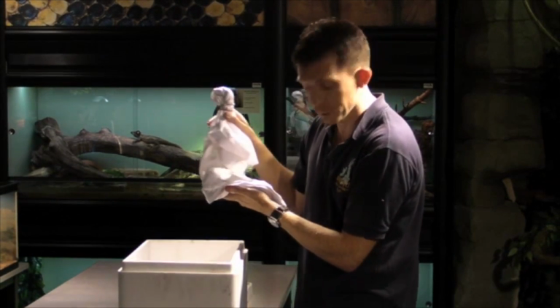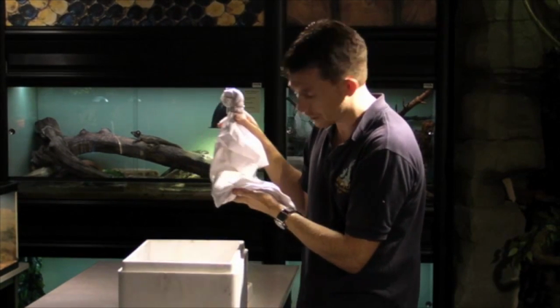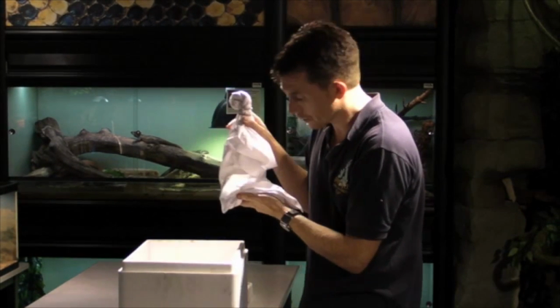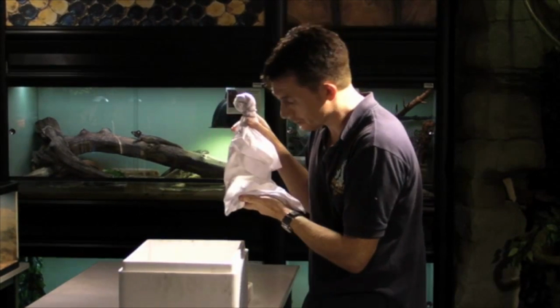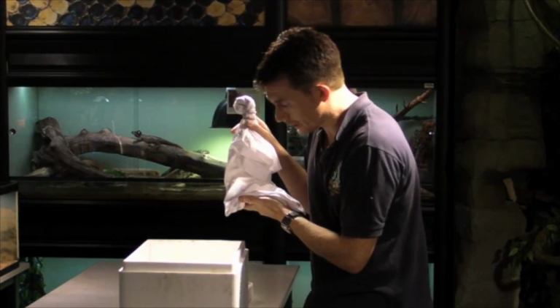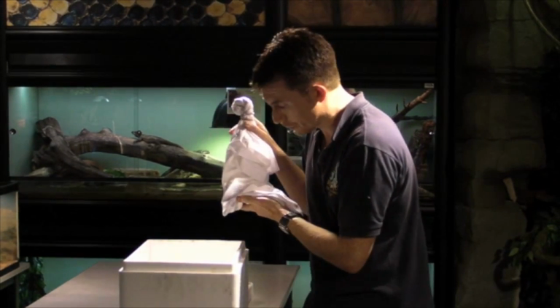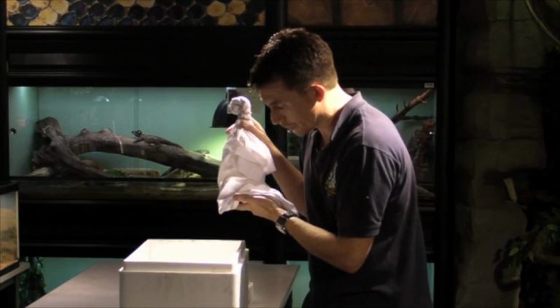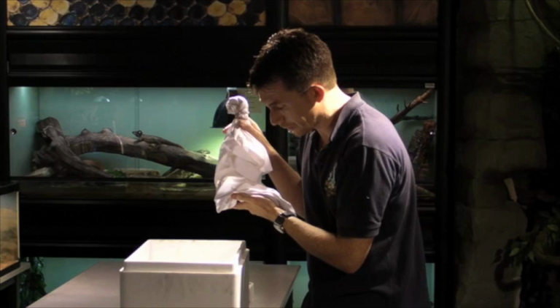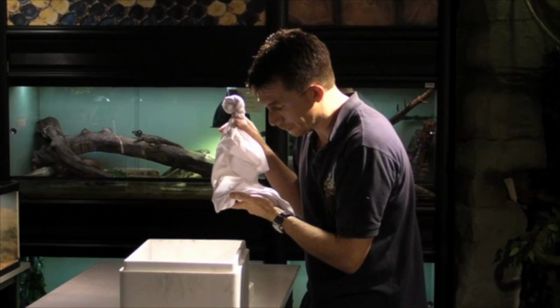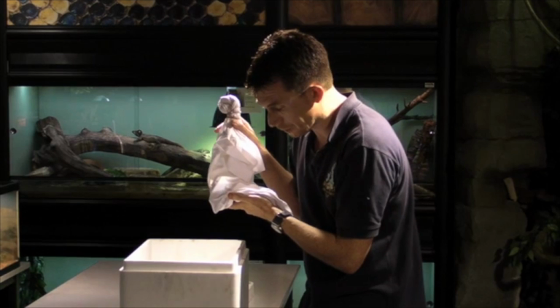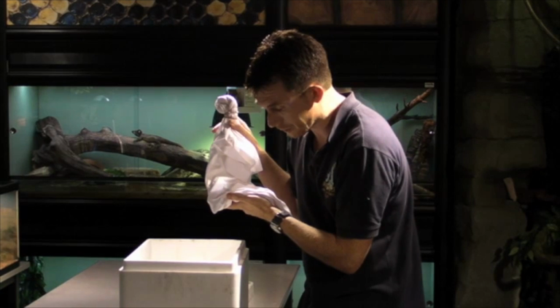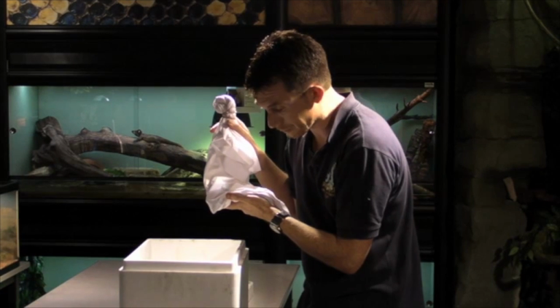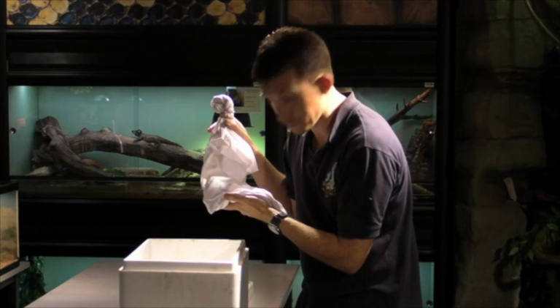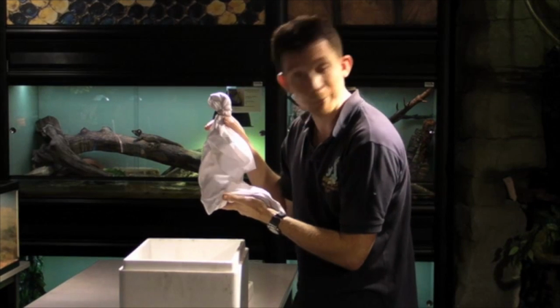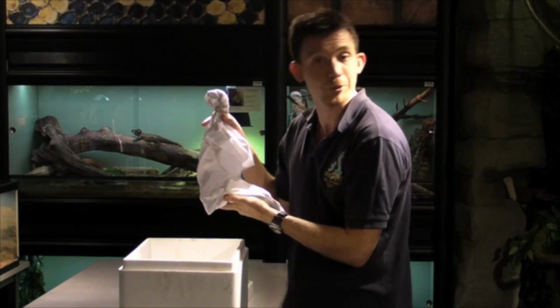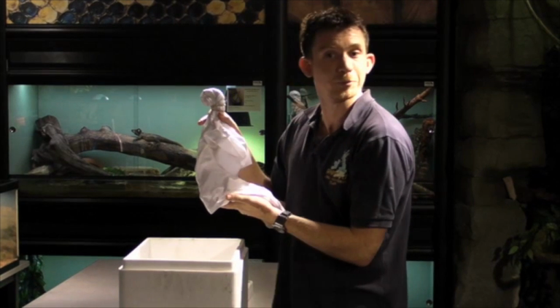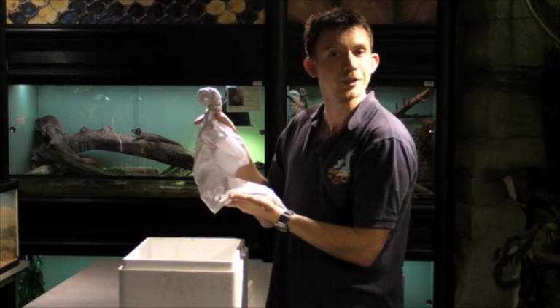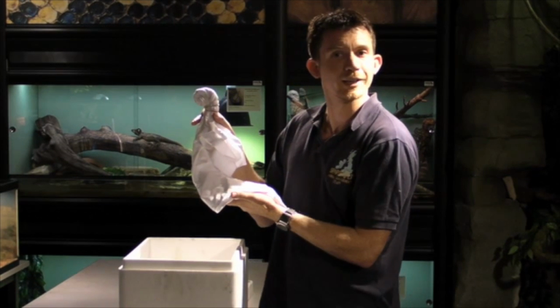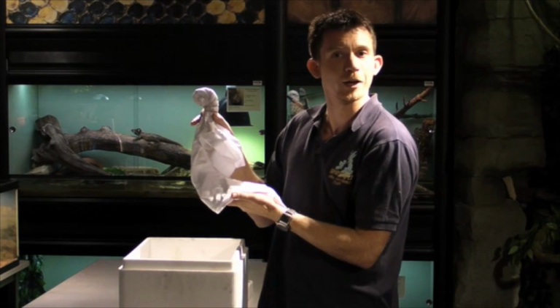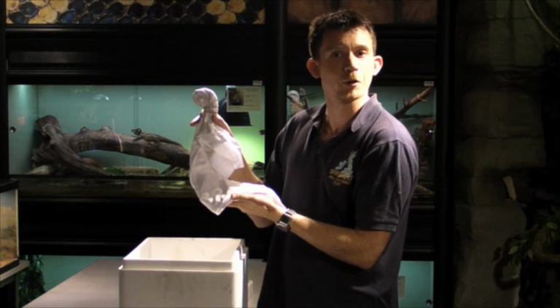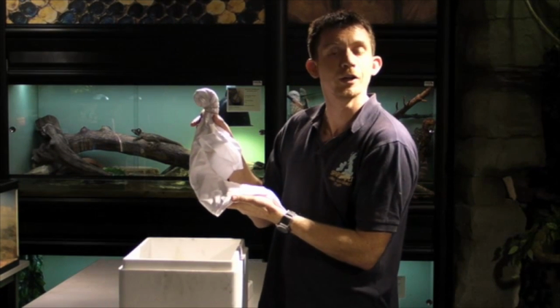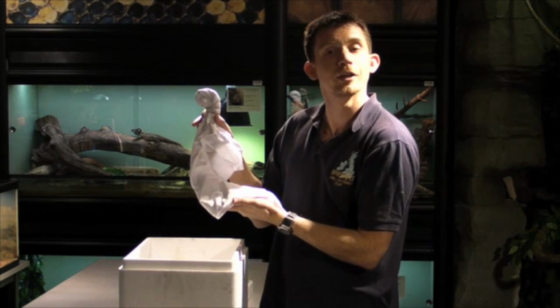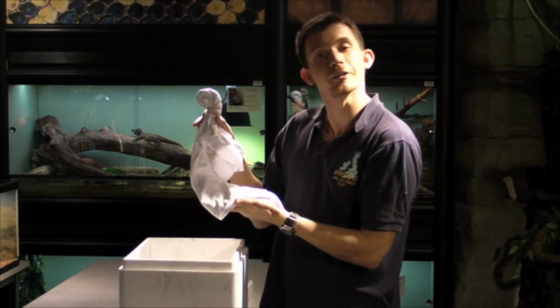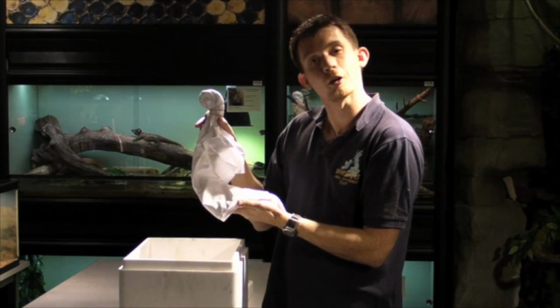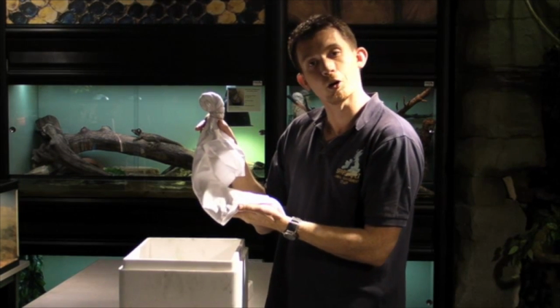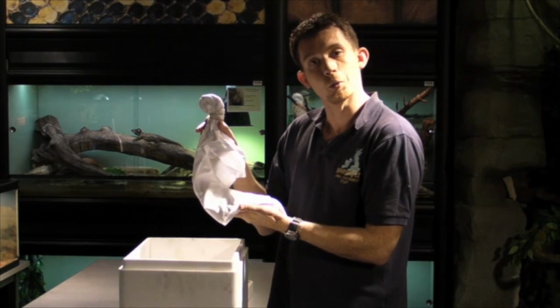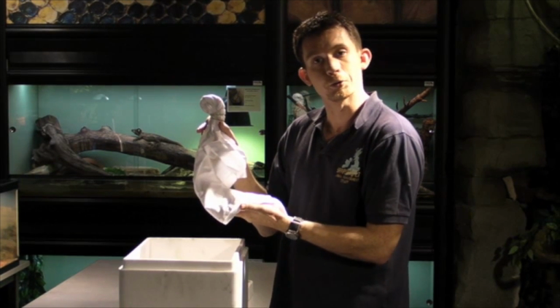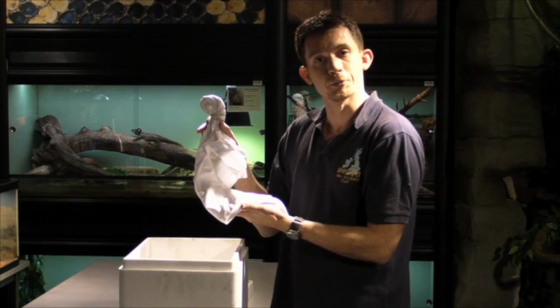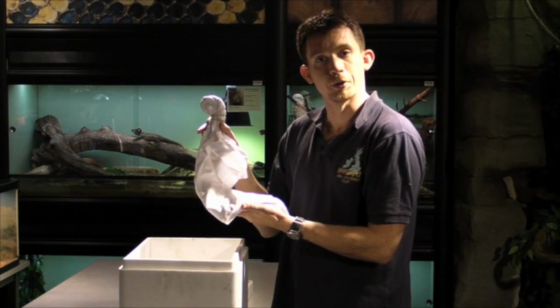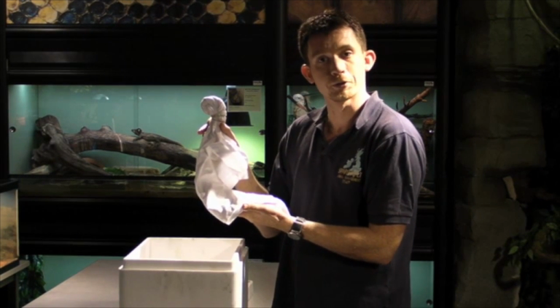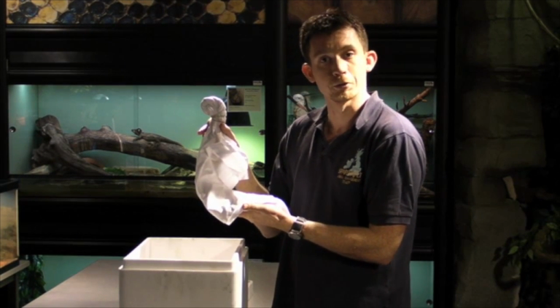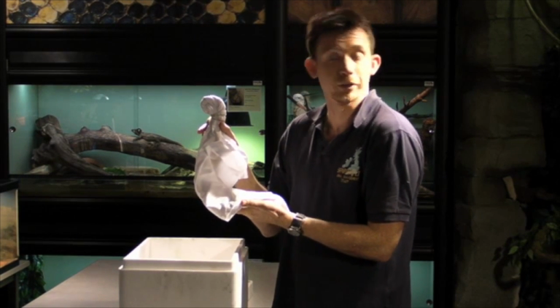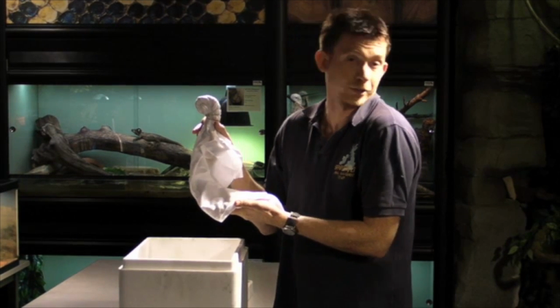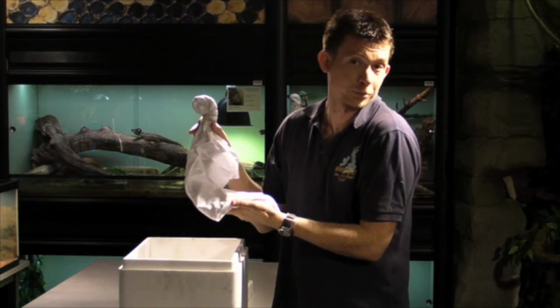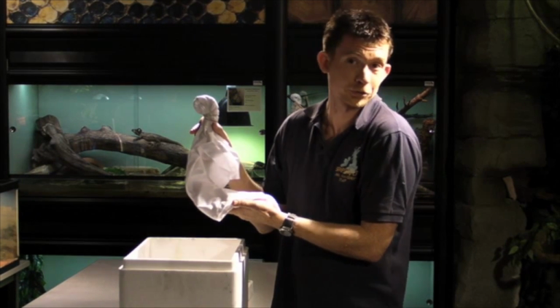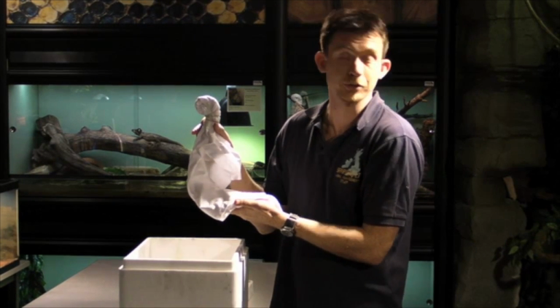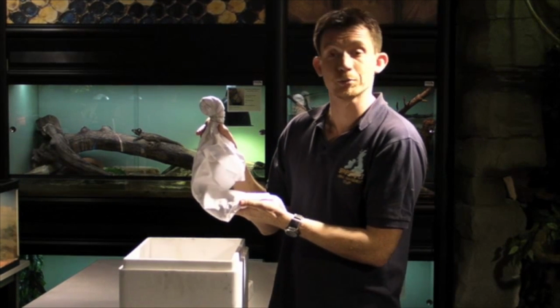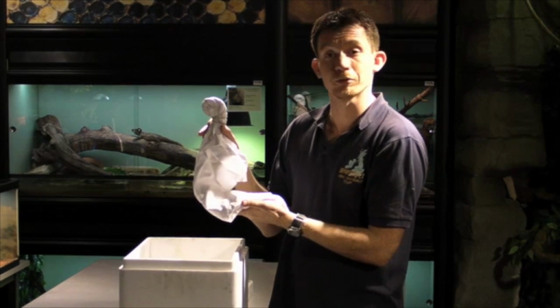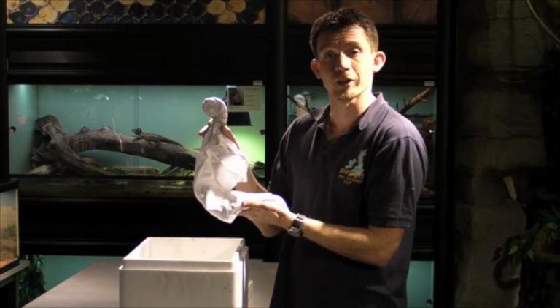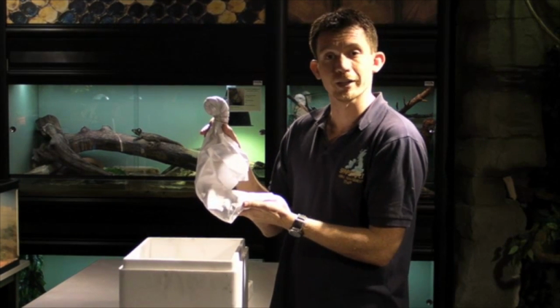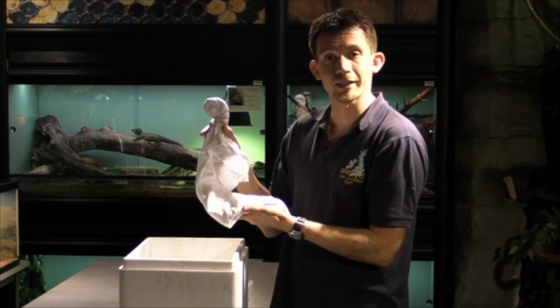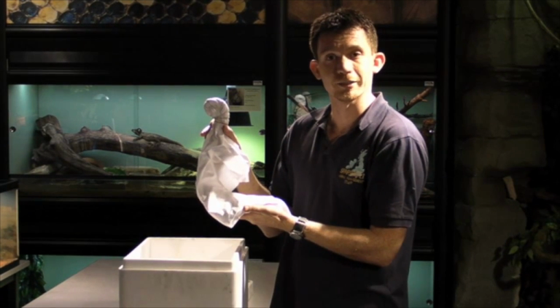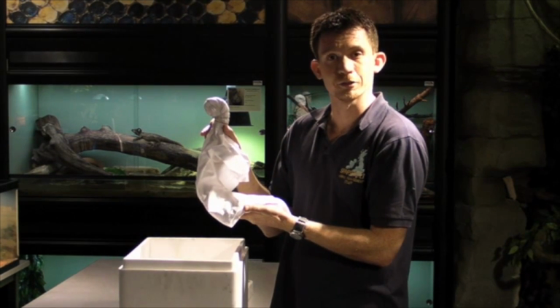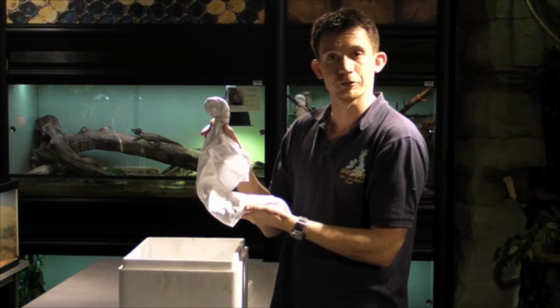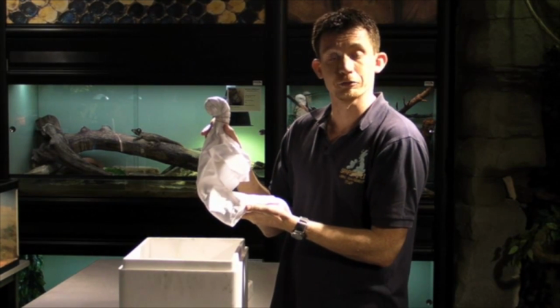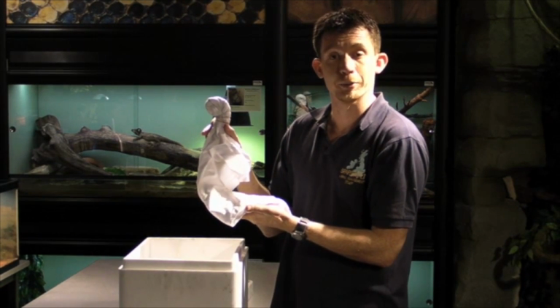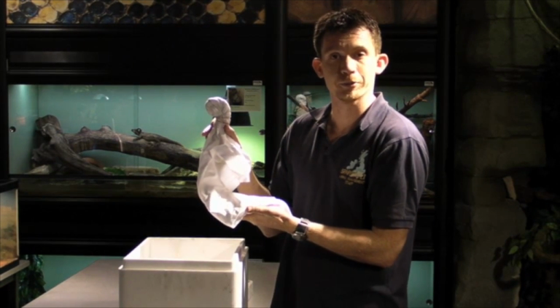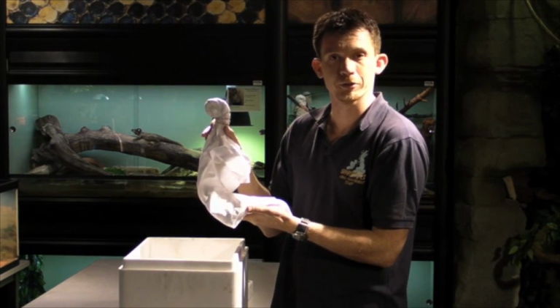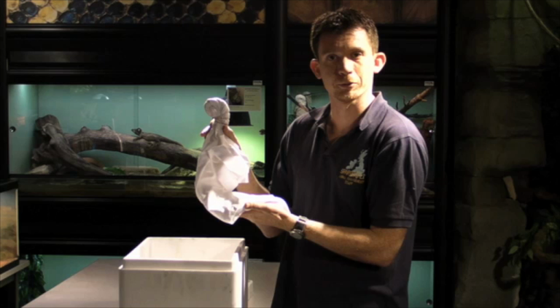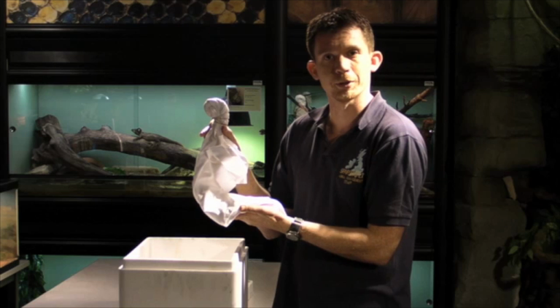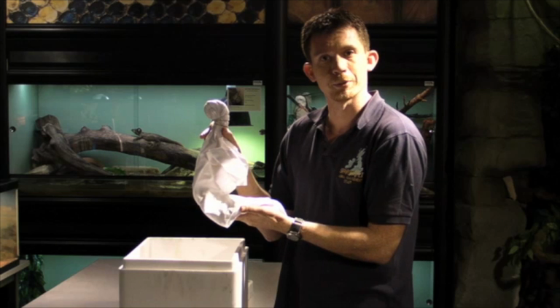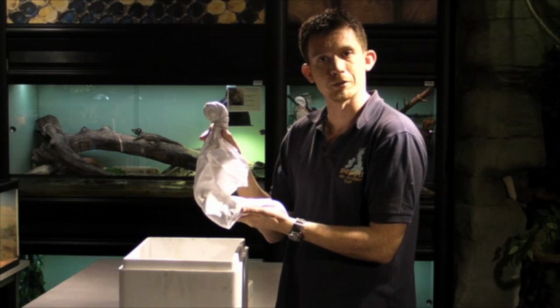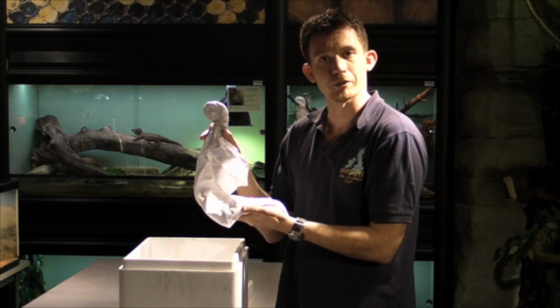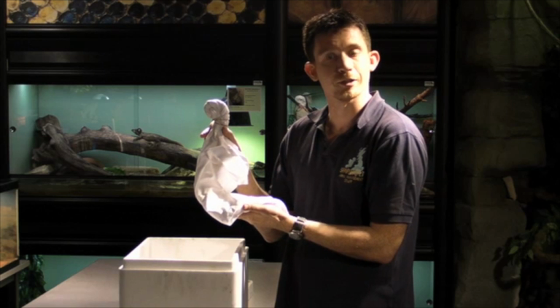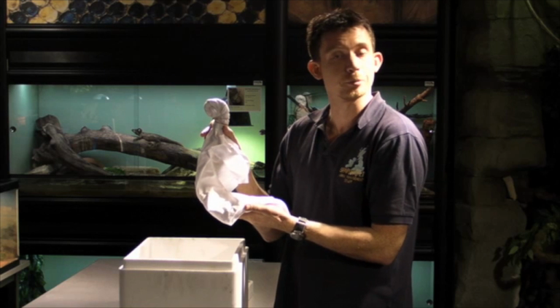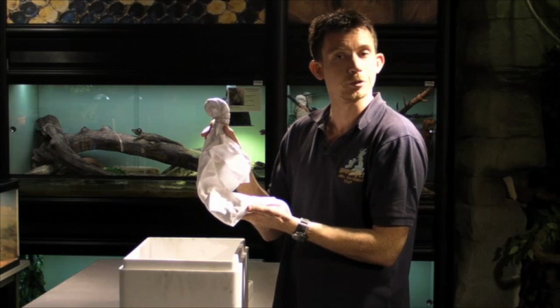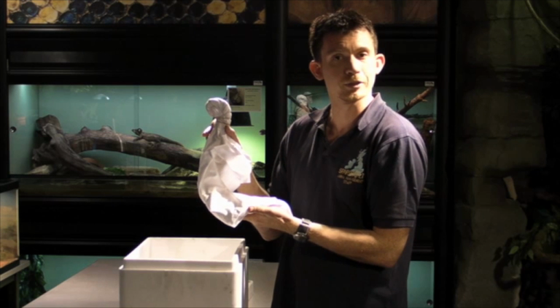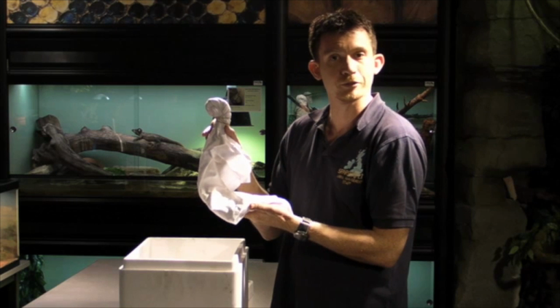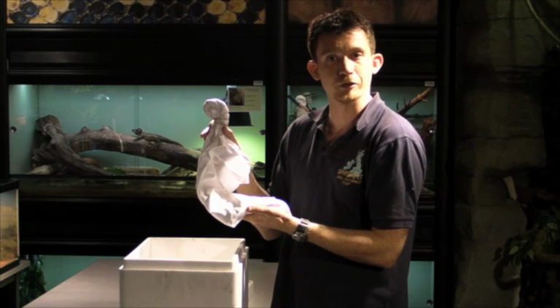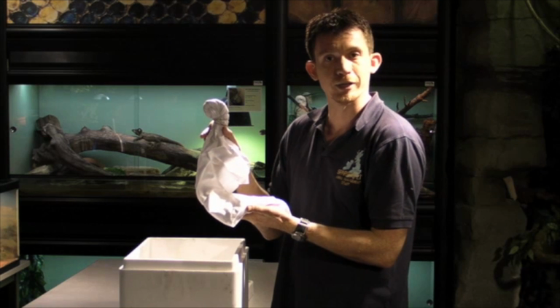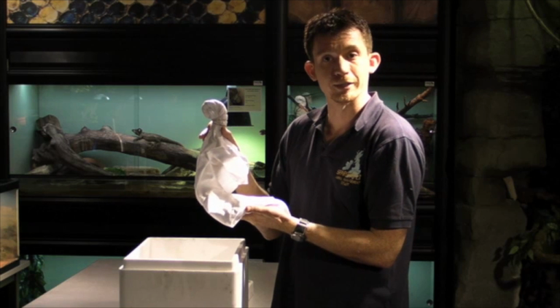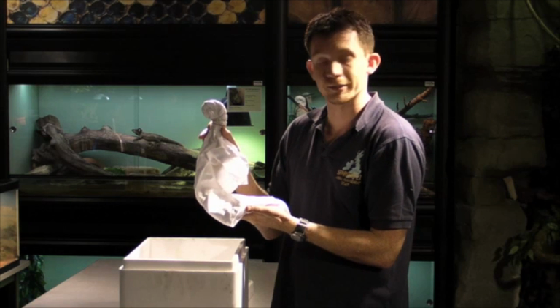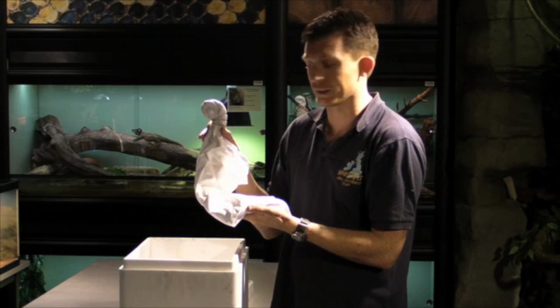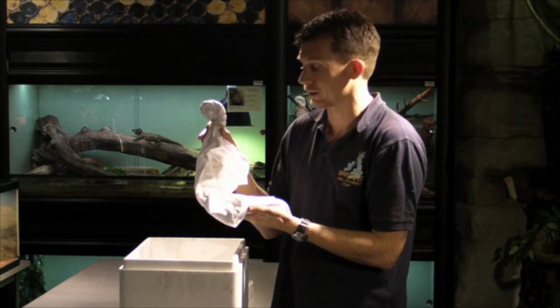Also contained within the box, wrapped up in a towel, is a hot water bottle. It's important to provide a heat source for reptiles when they're being transported any distance.